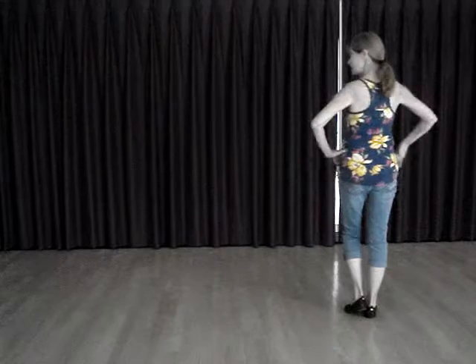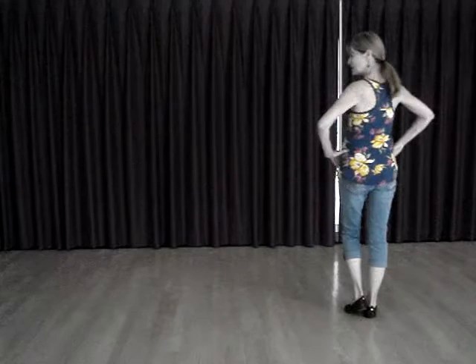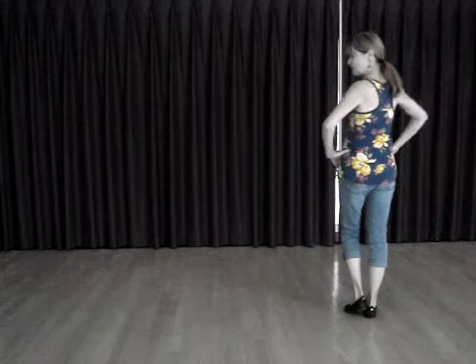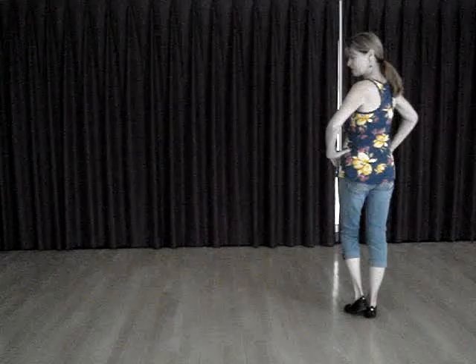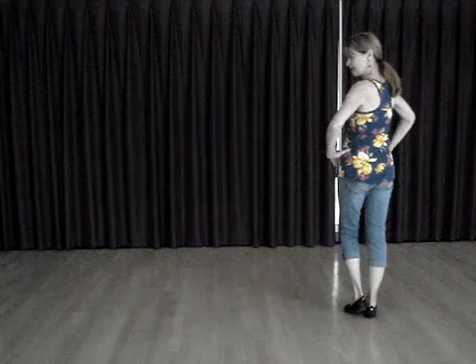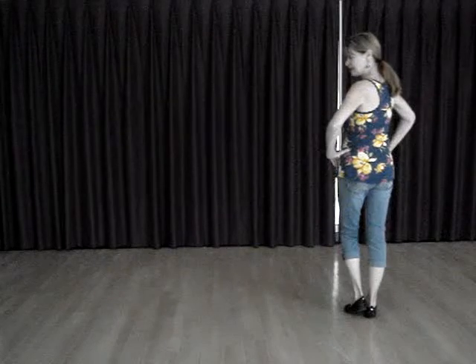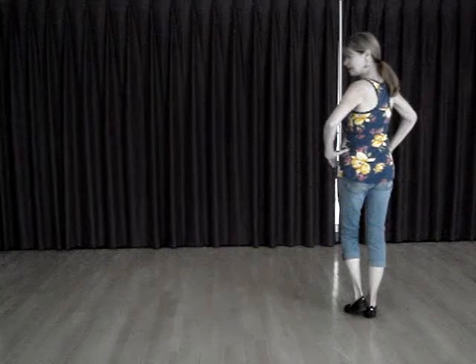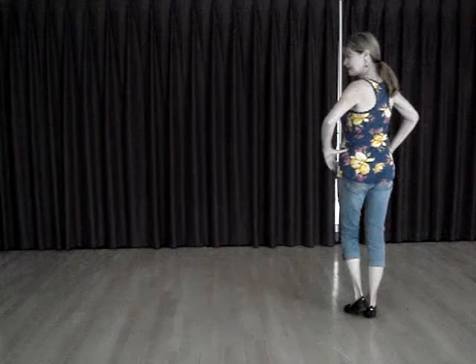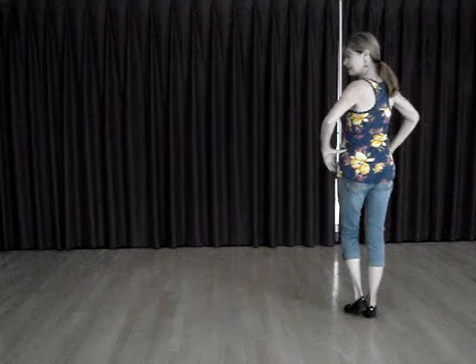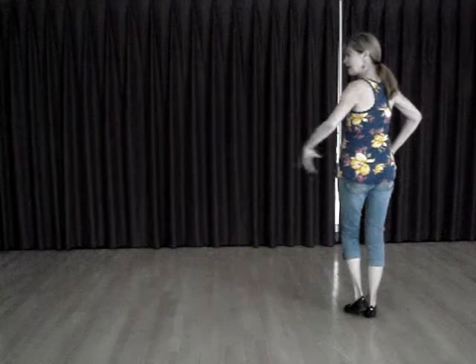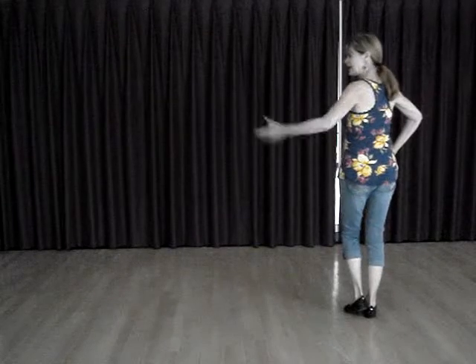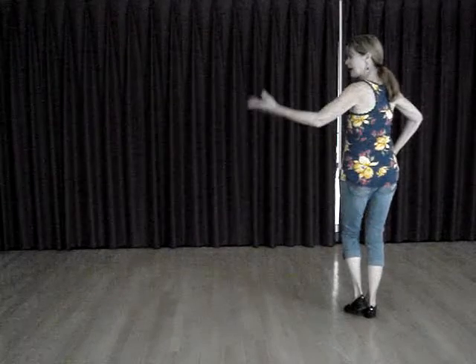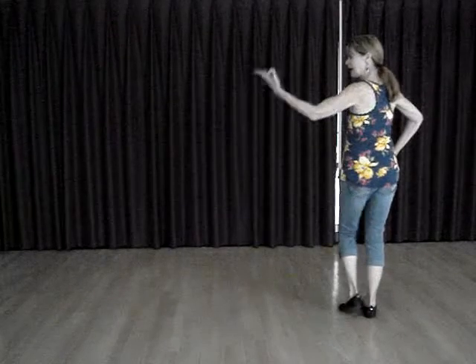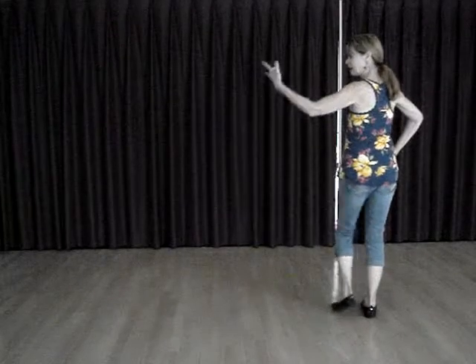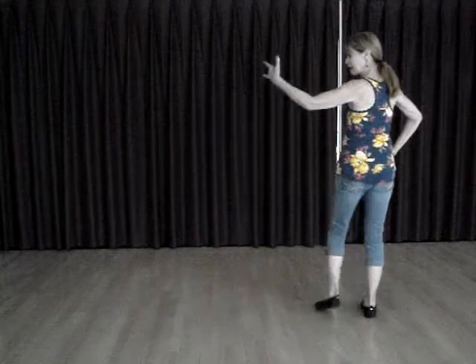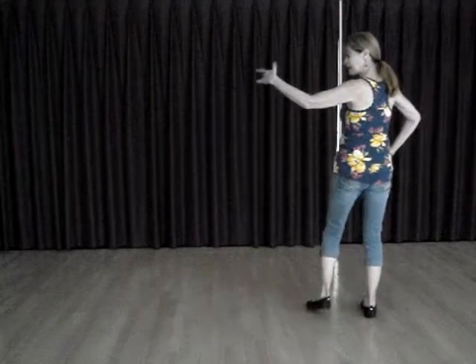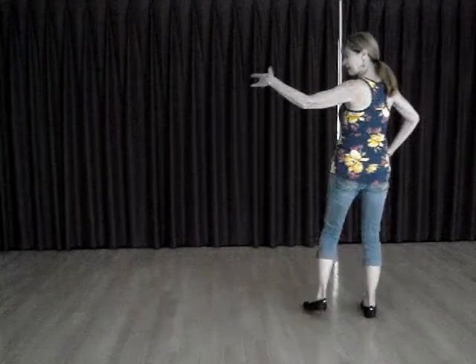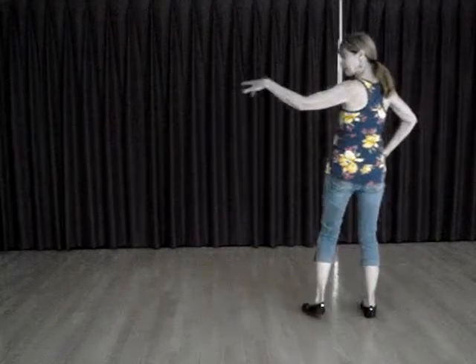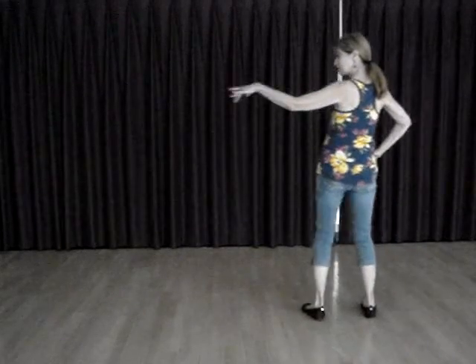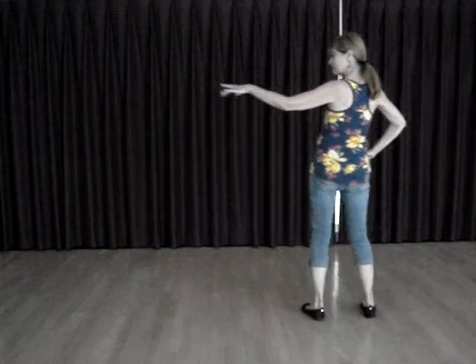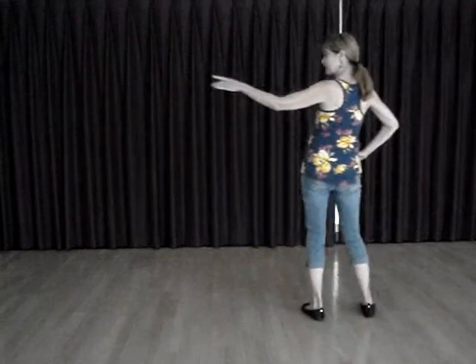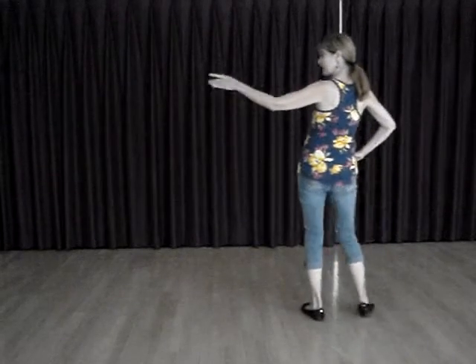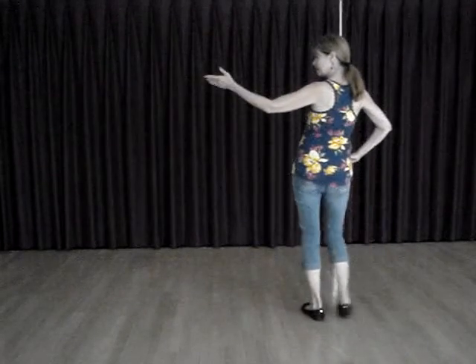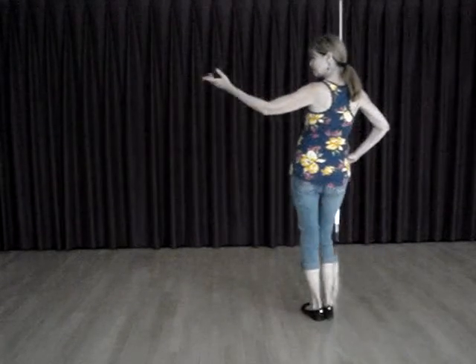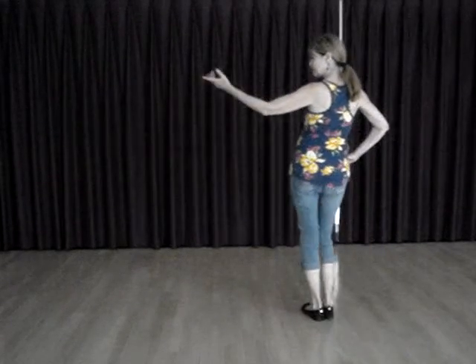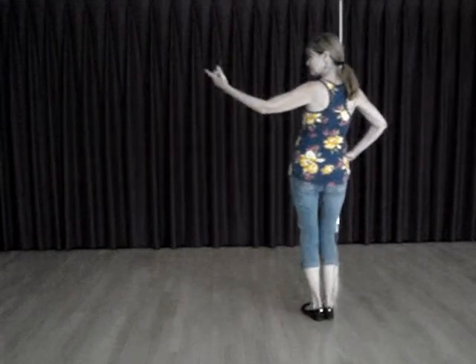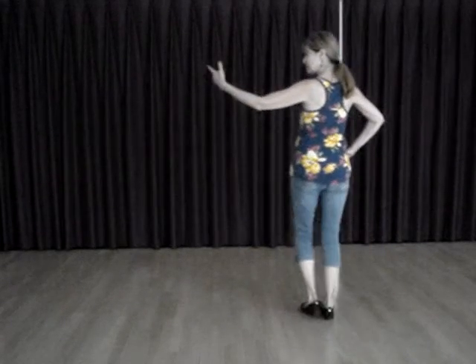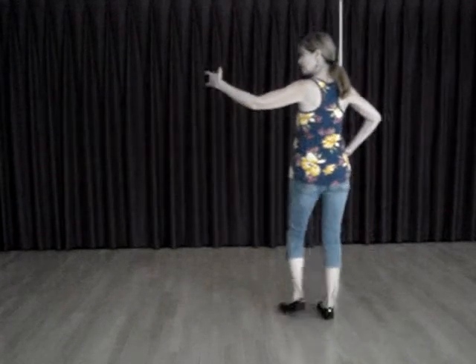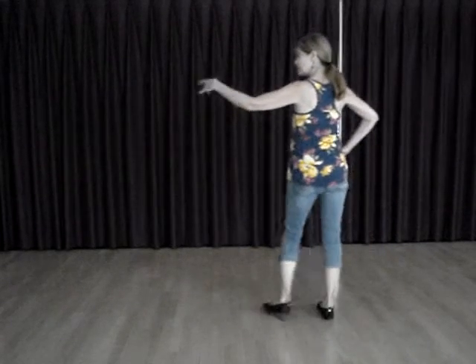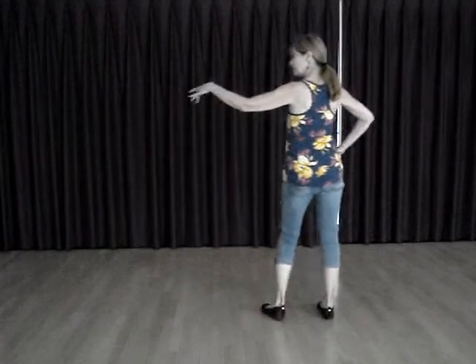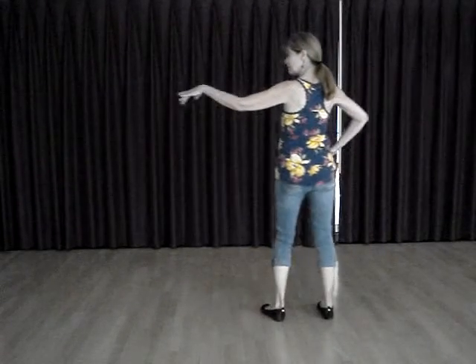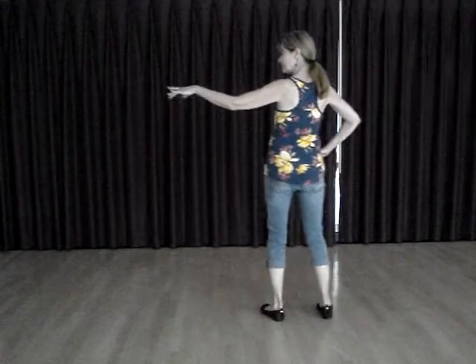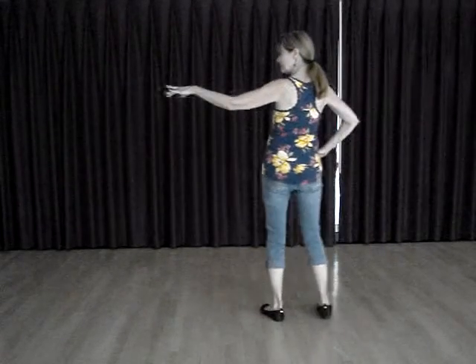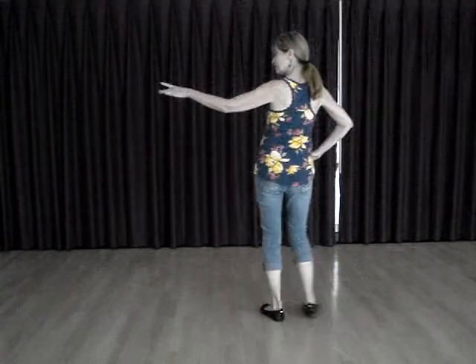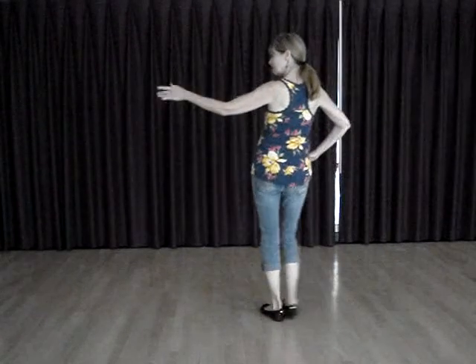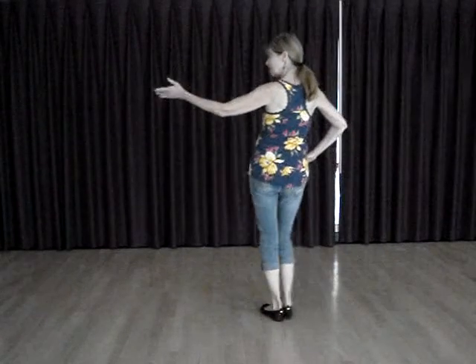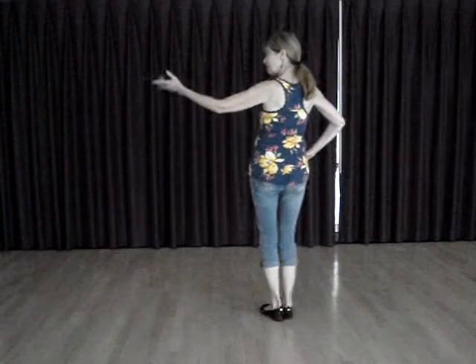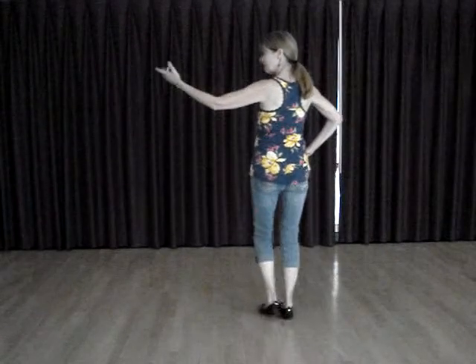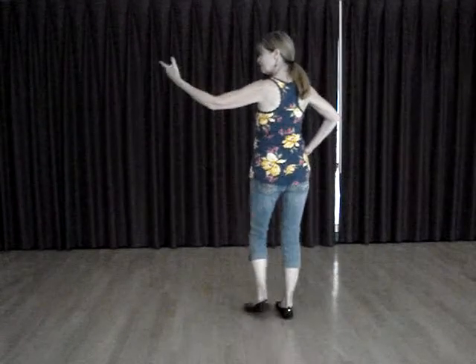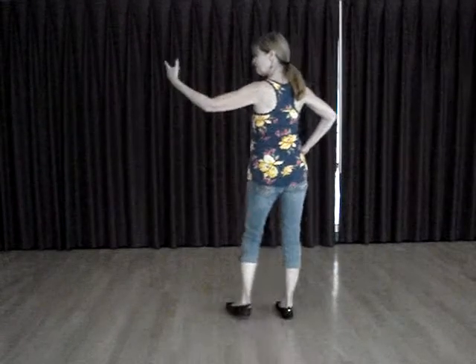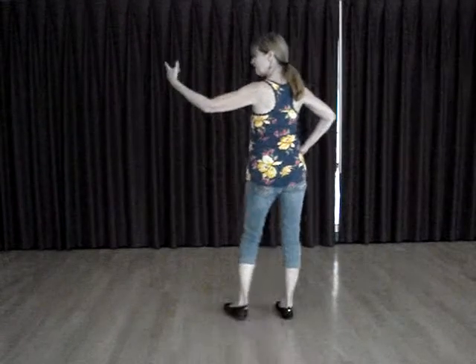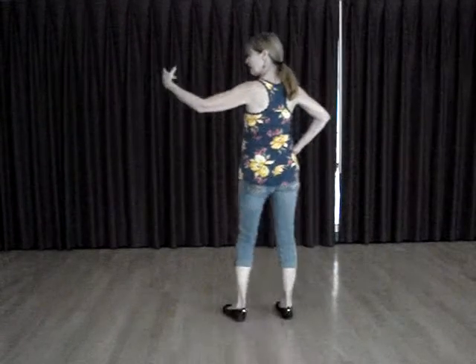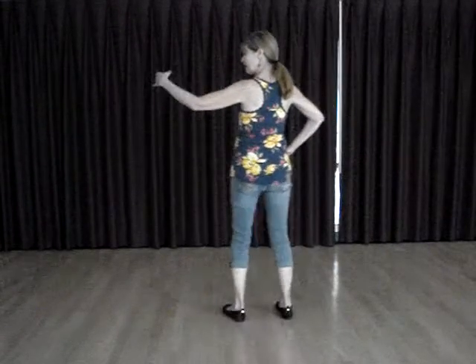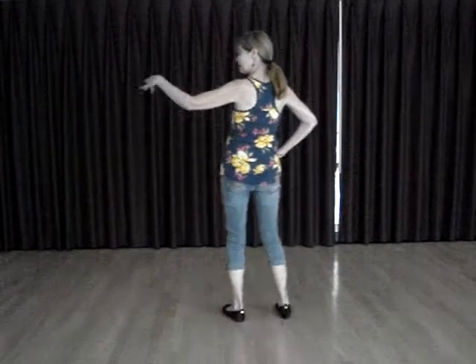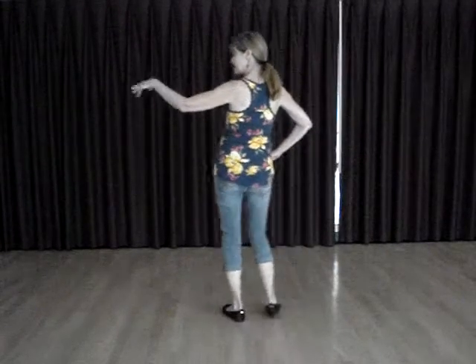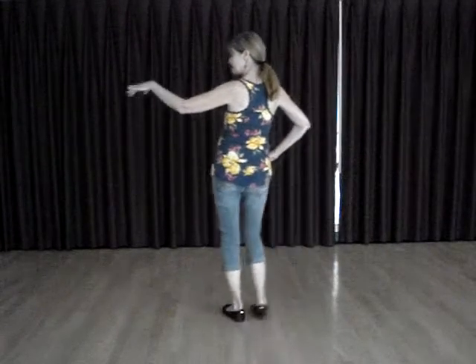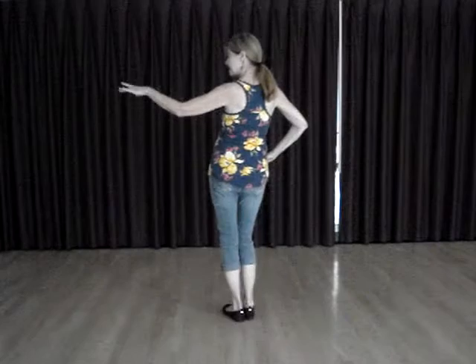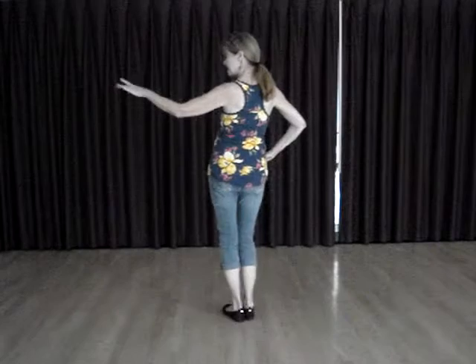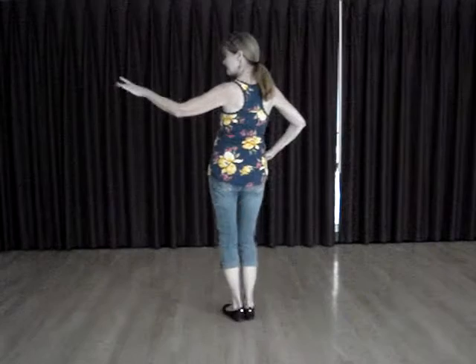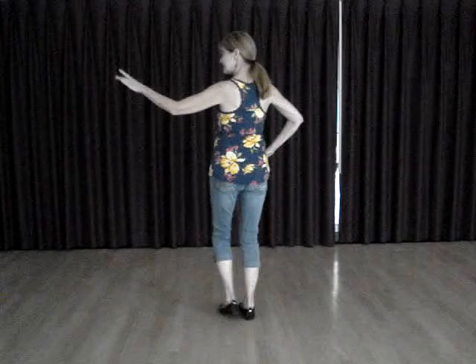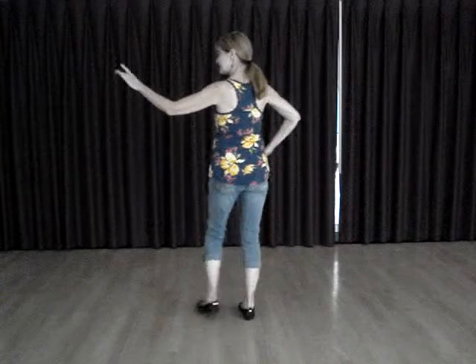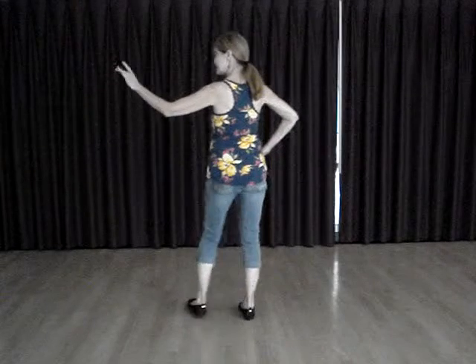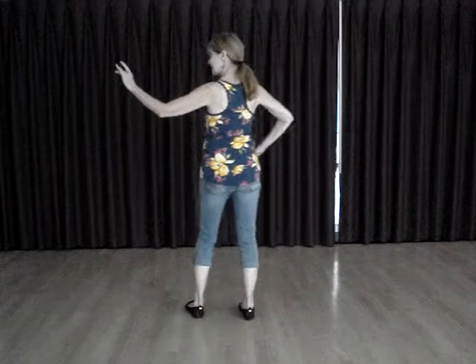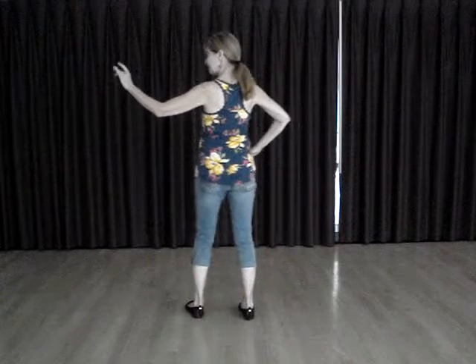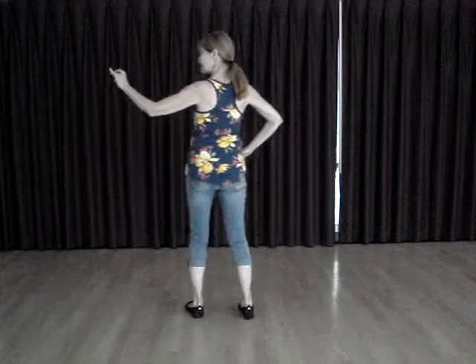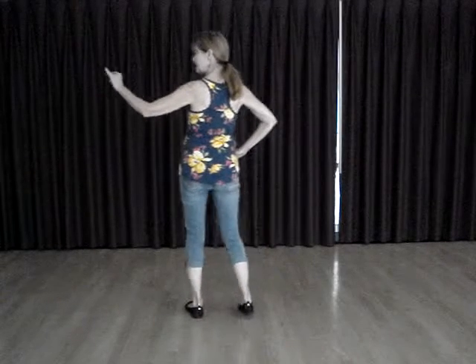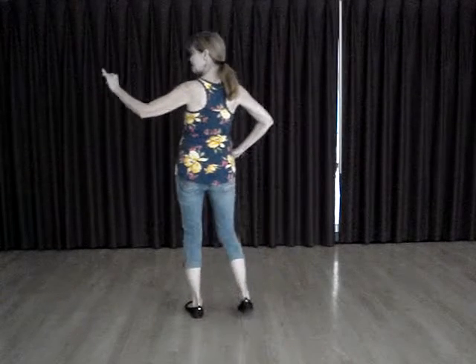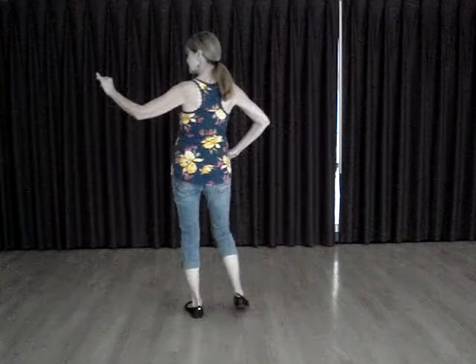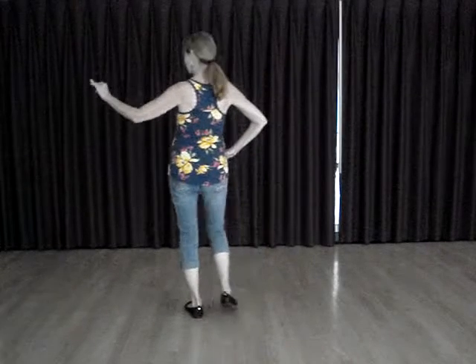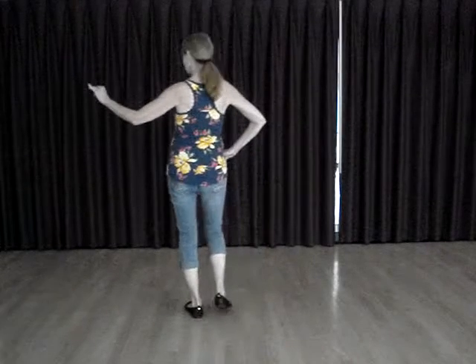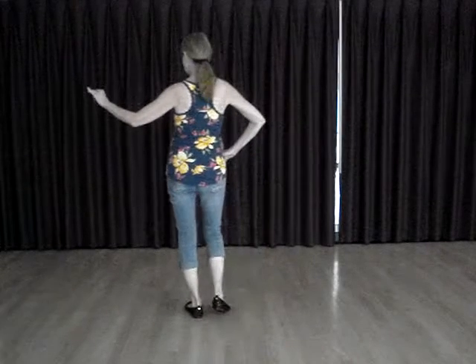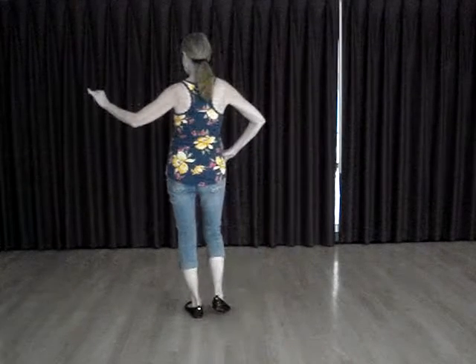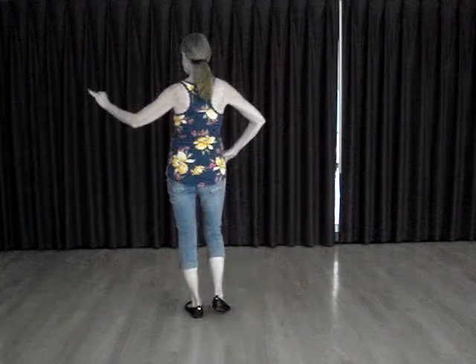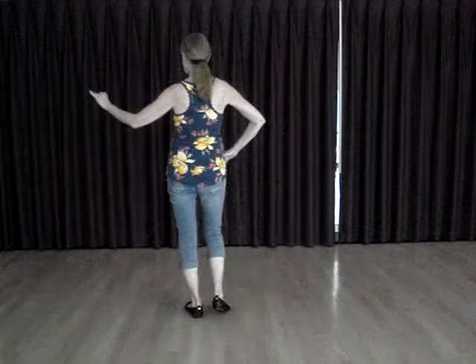We touch on eight, and eight counts to the left. Five, six, seven, touch eight.